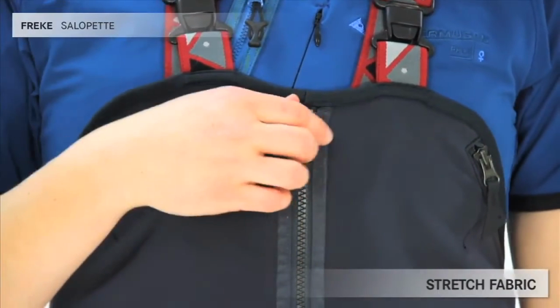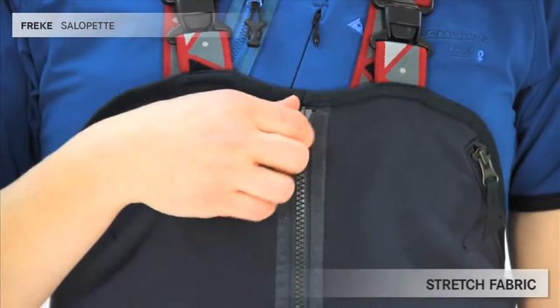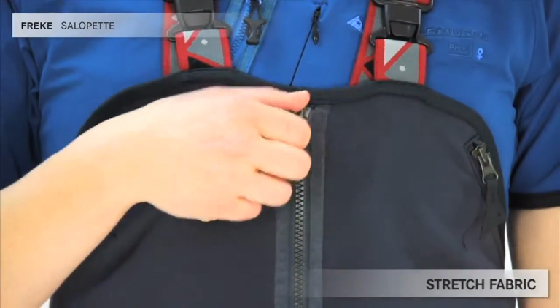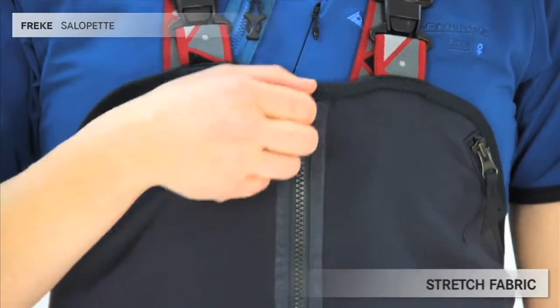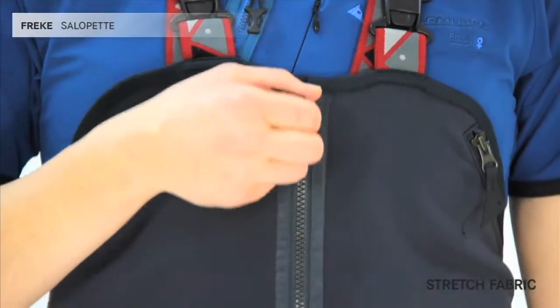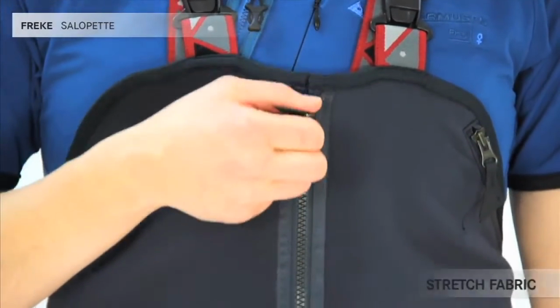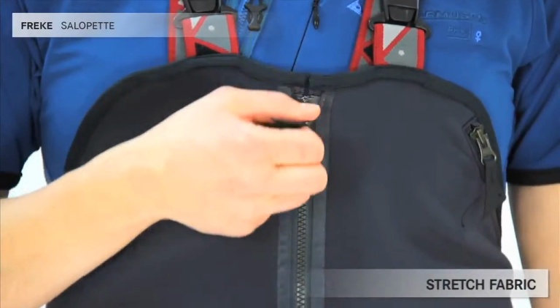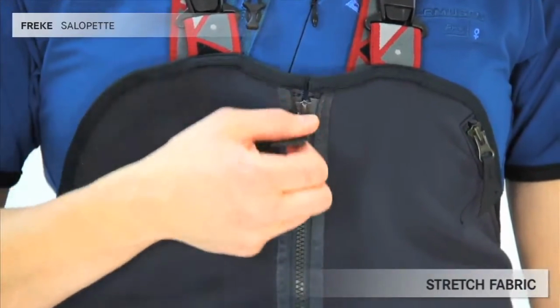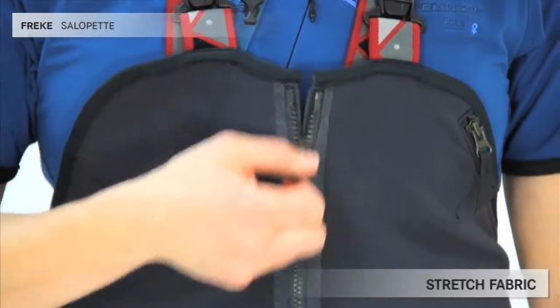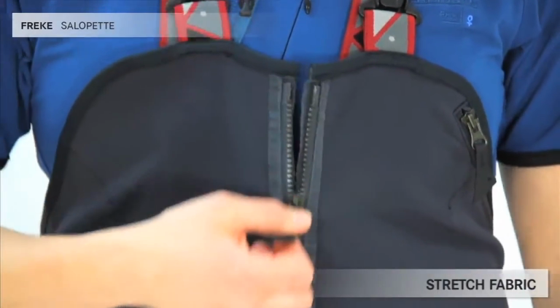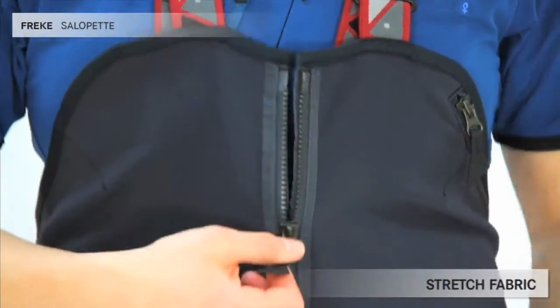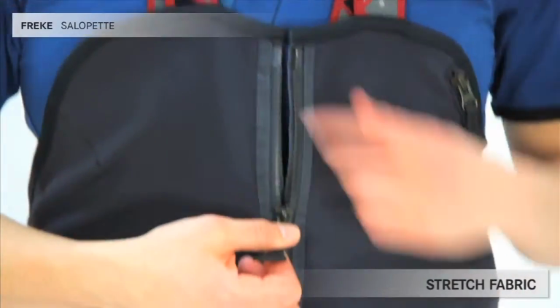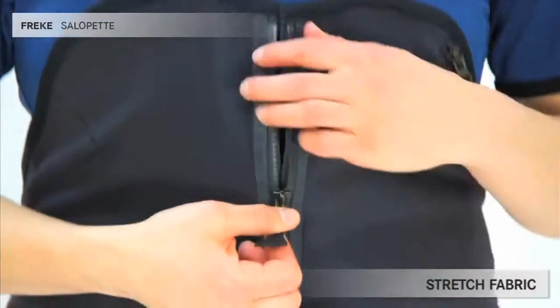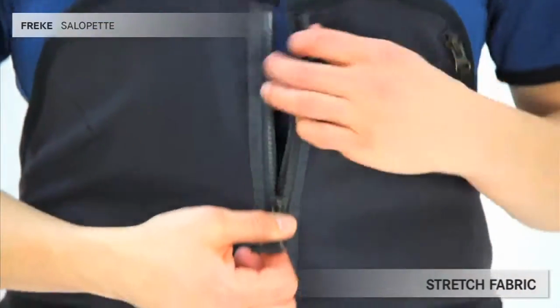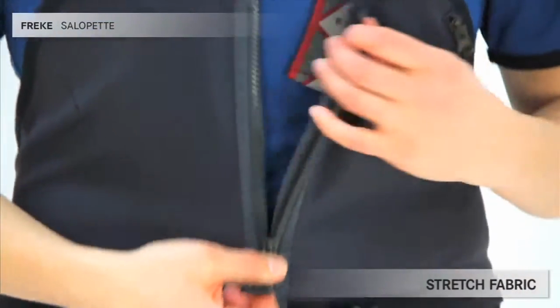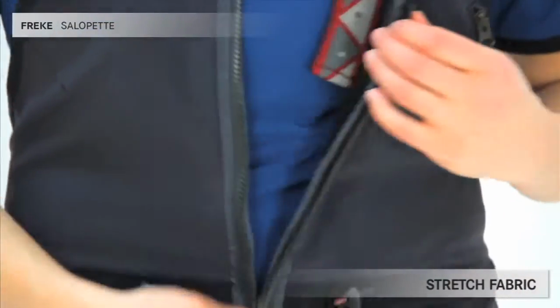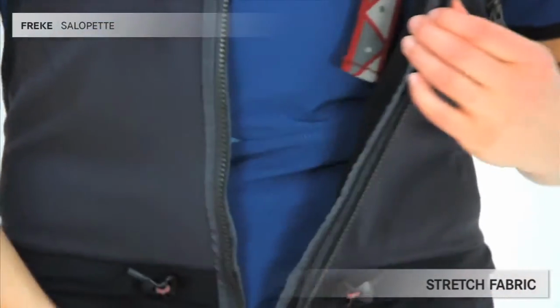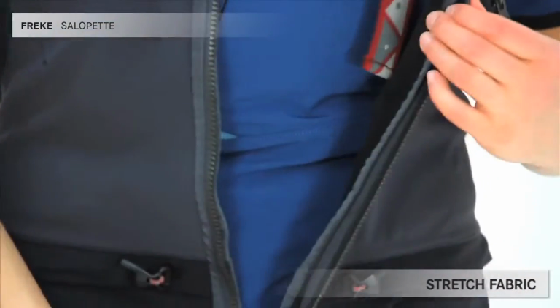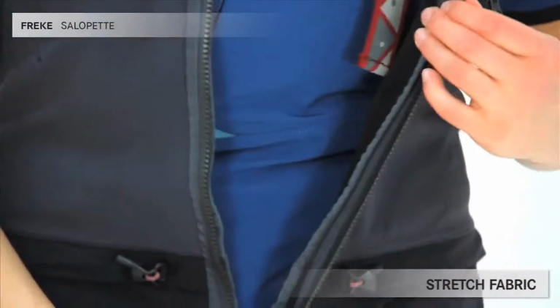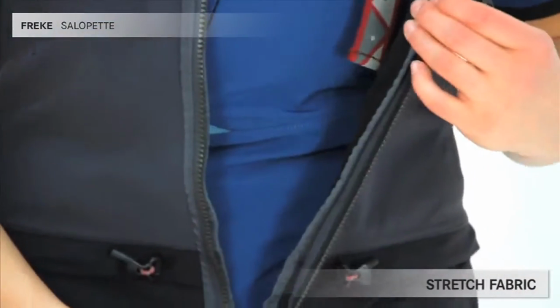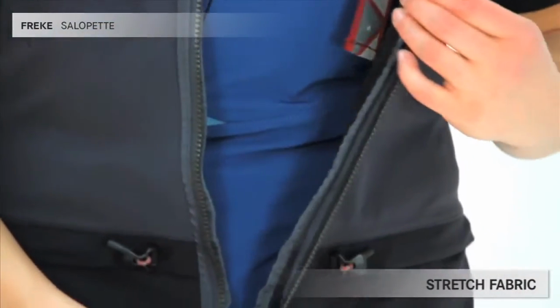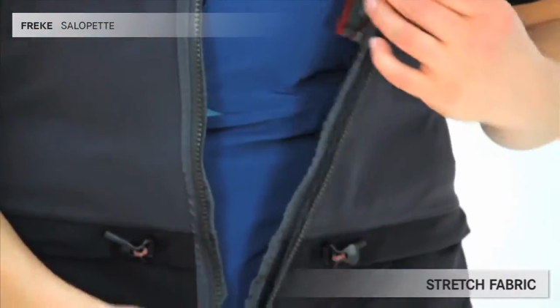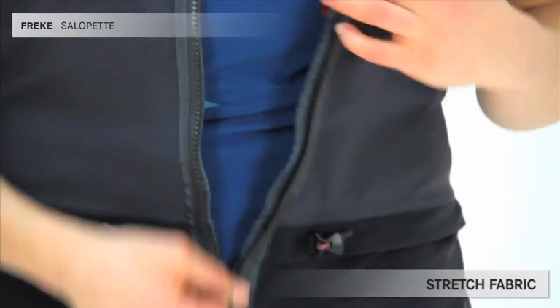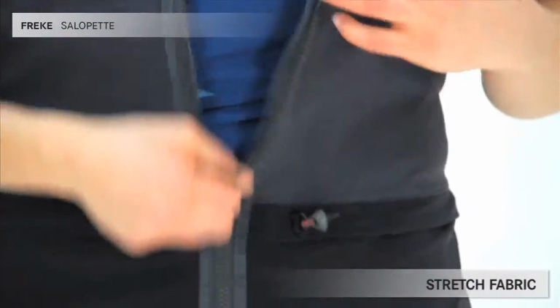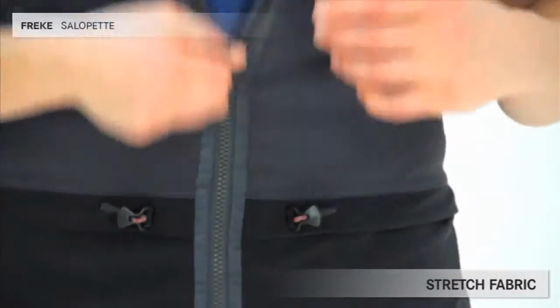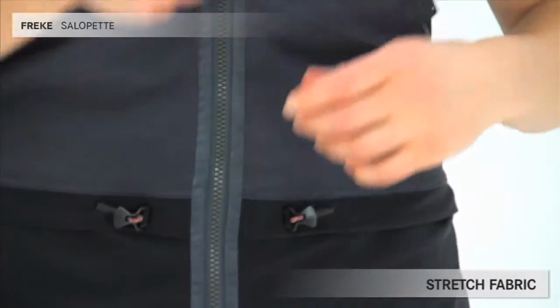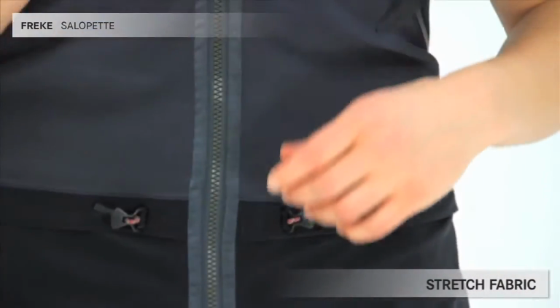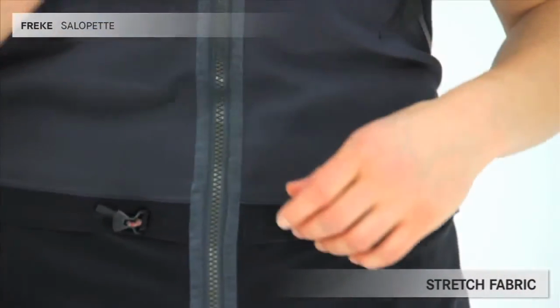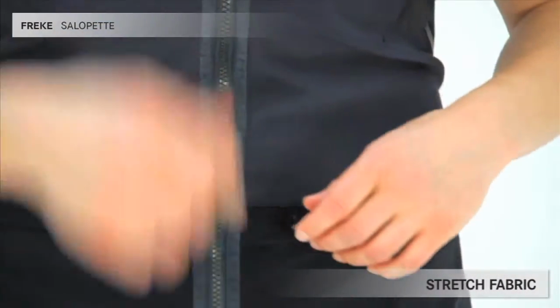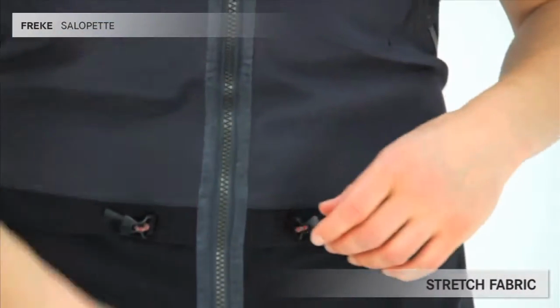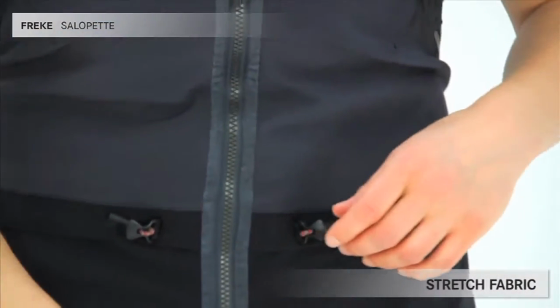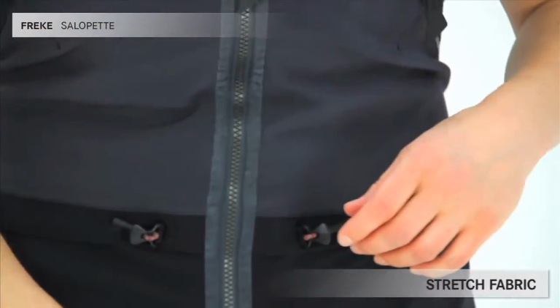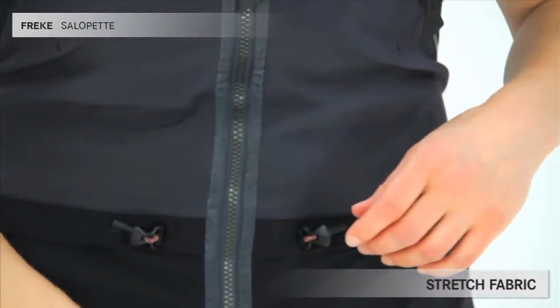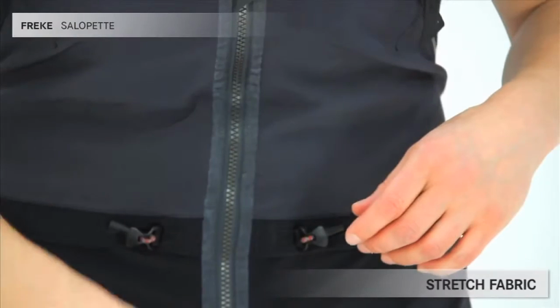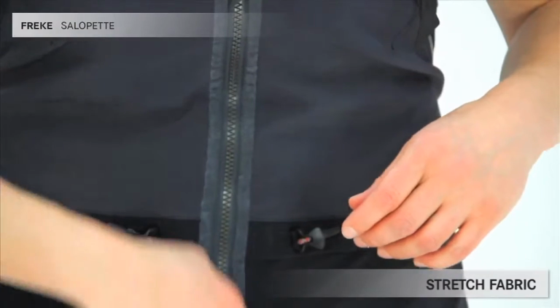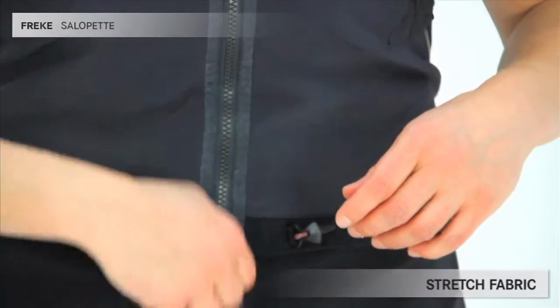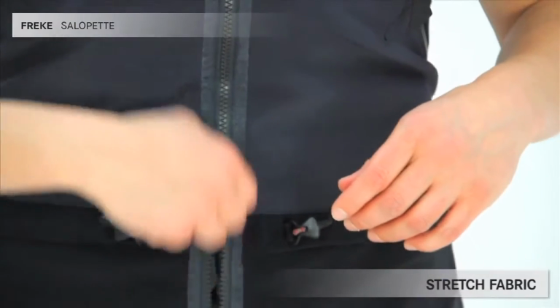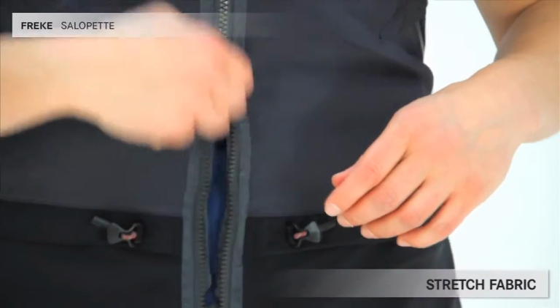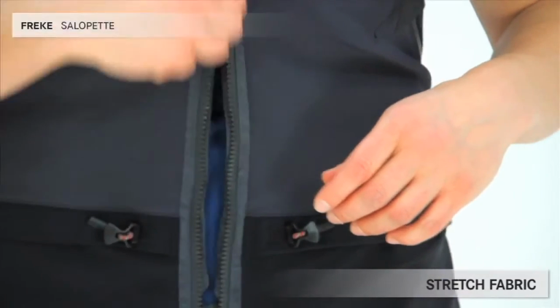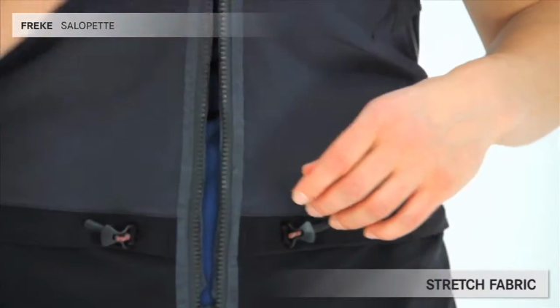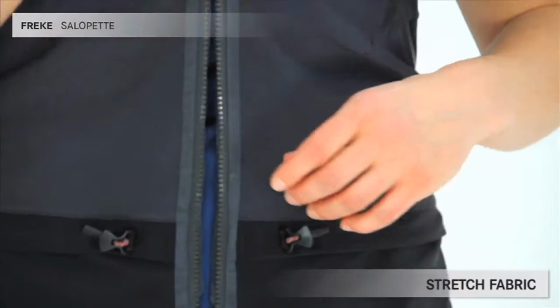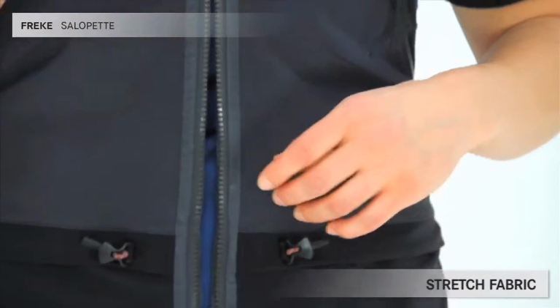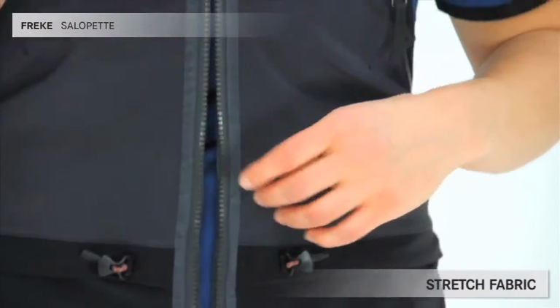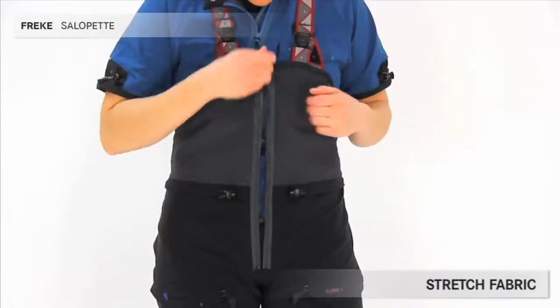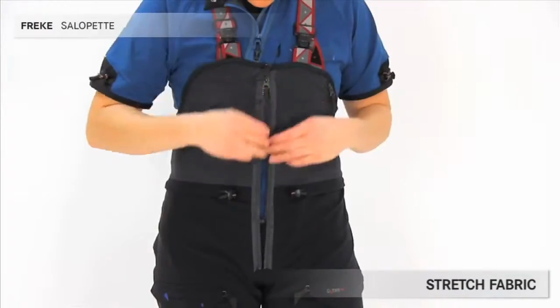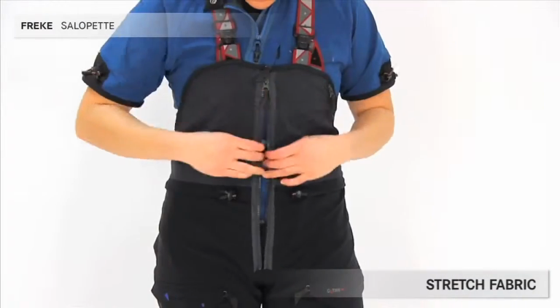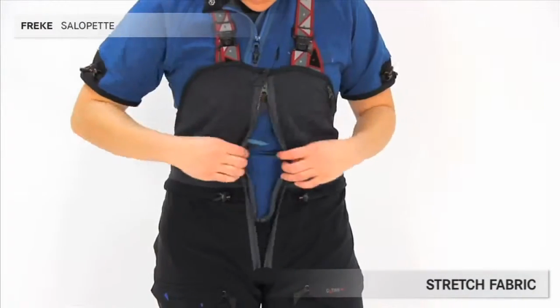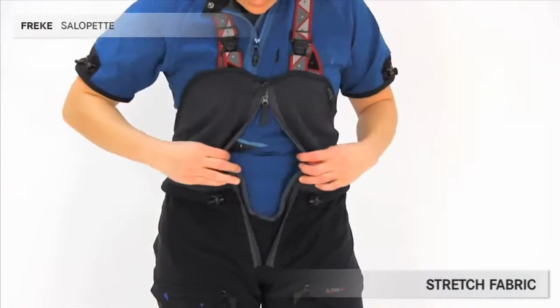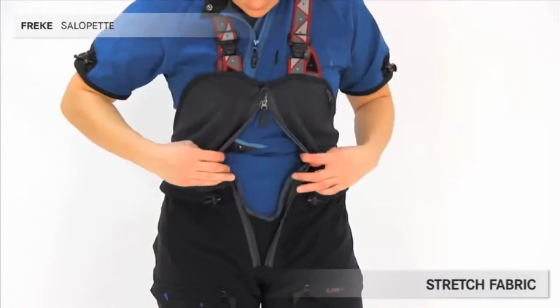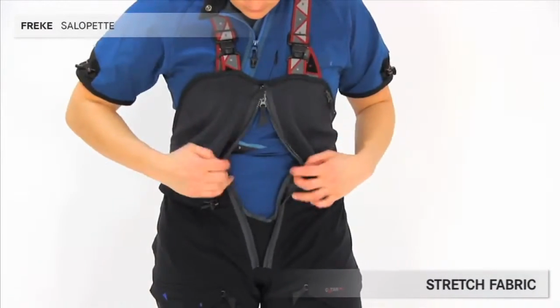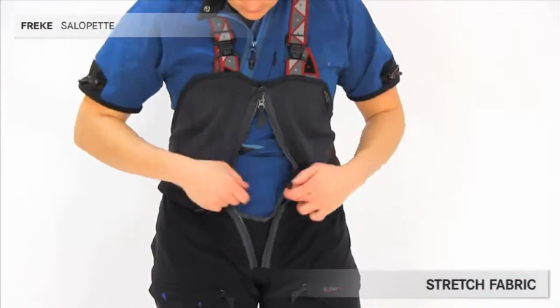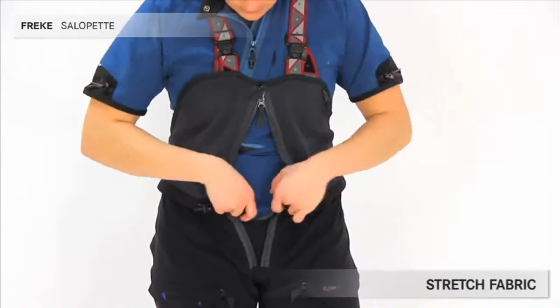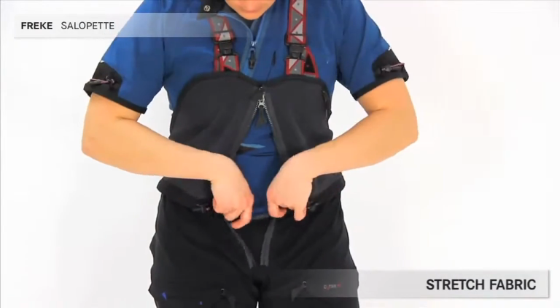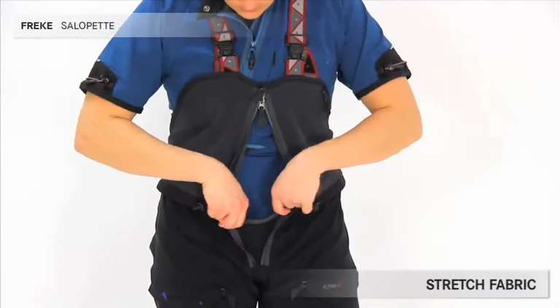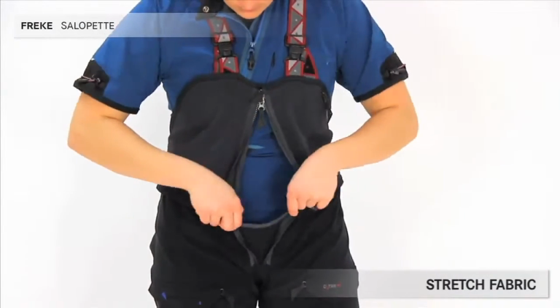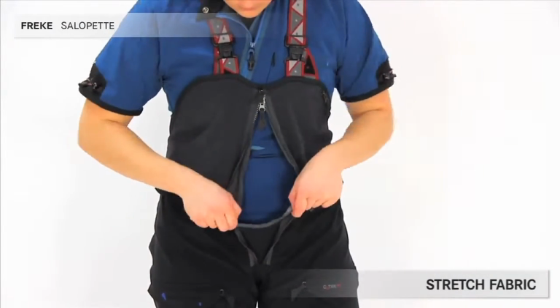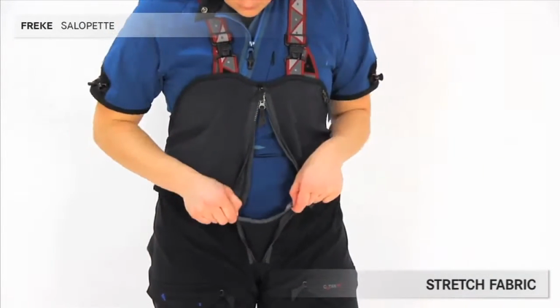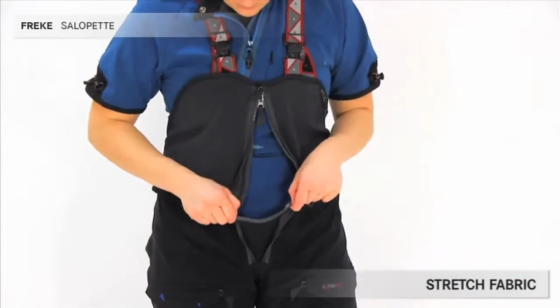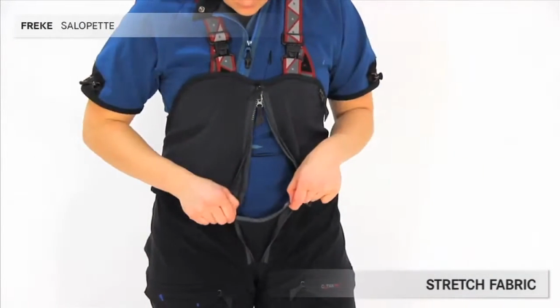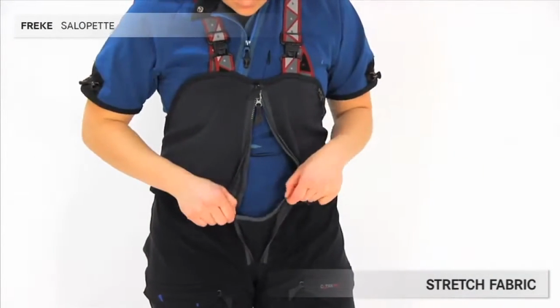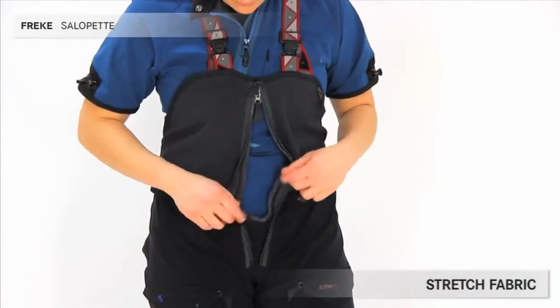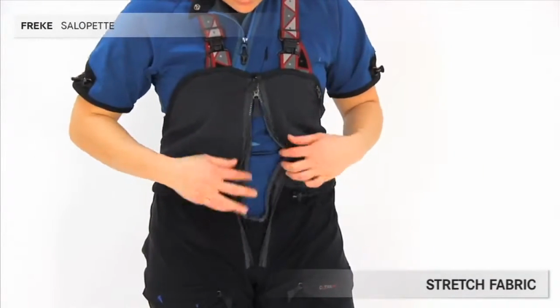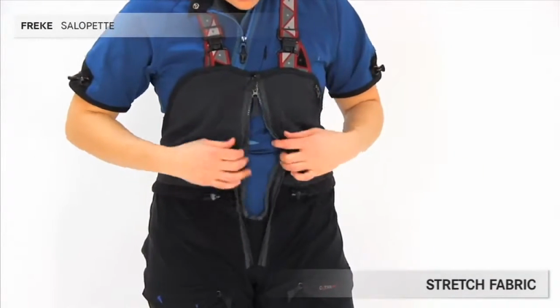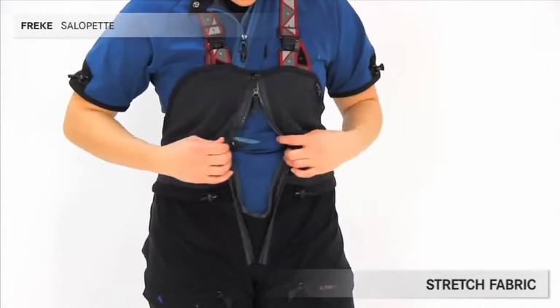The two-way front zip can be opened in both directions and provides excellent ventilation and easy access, should it be needed.